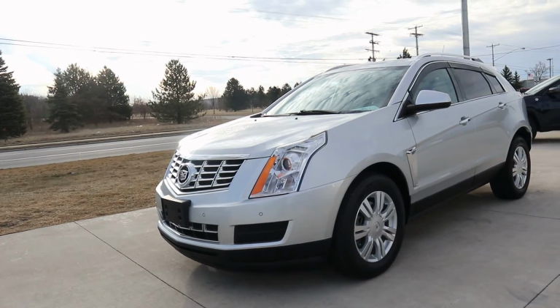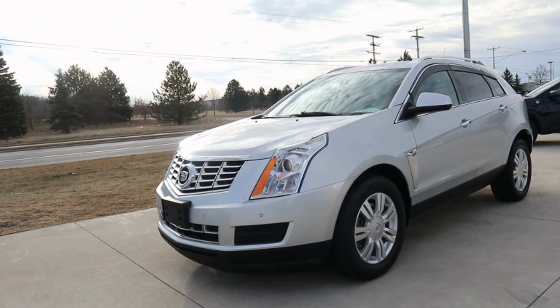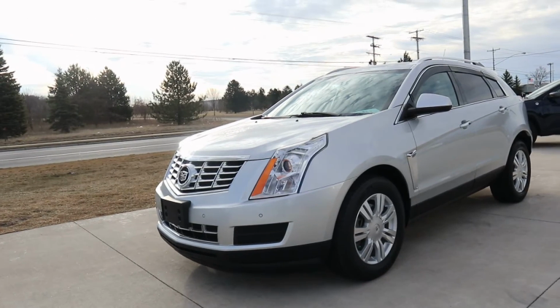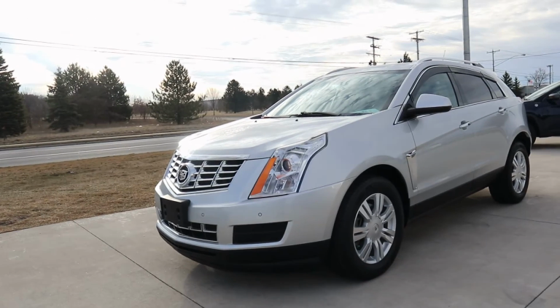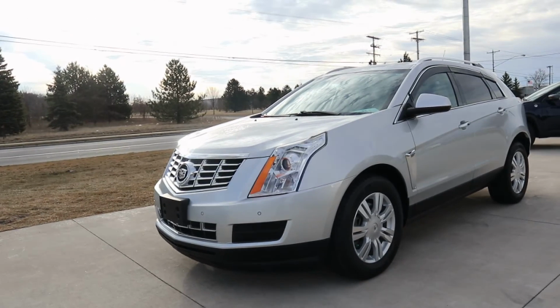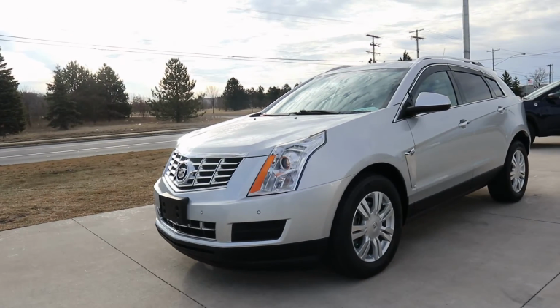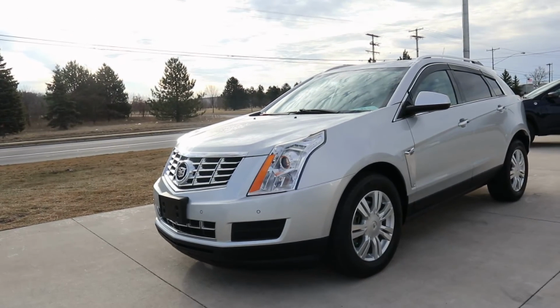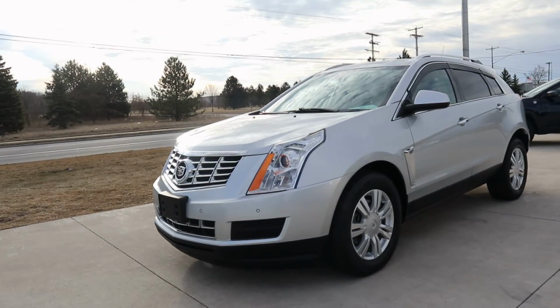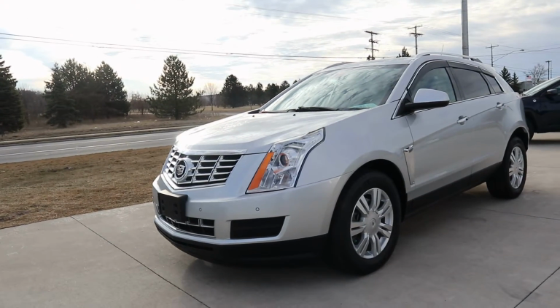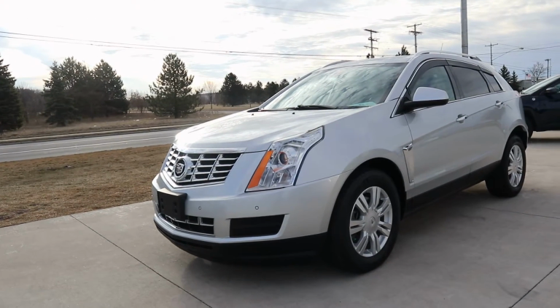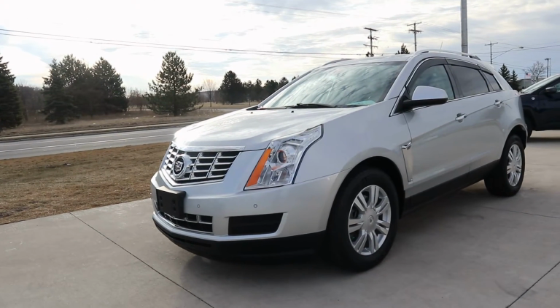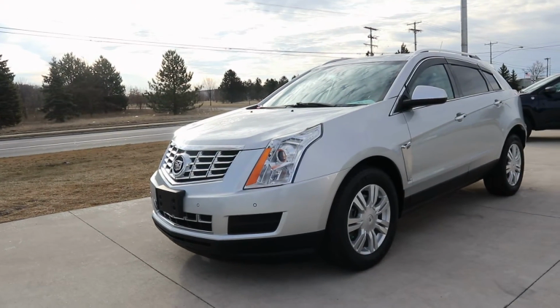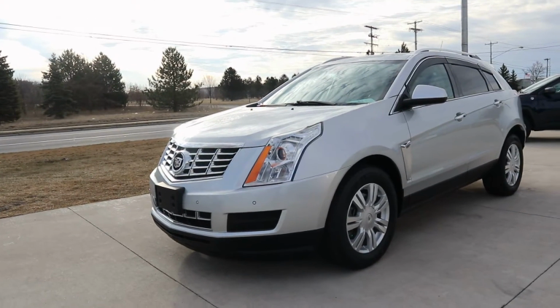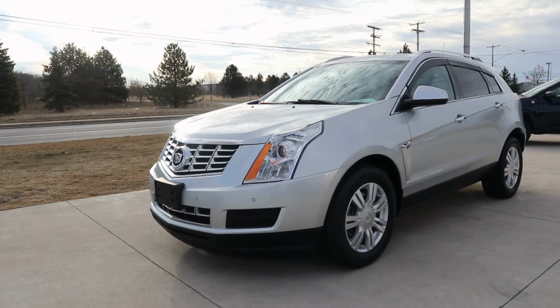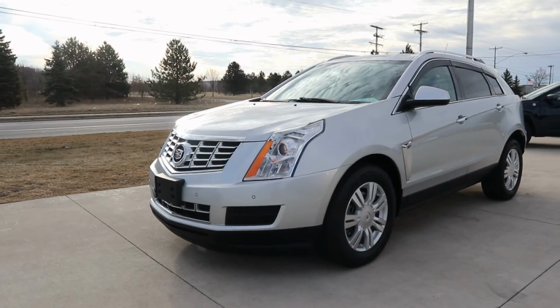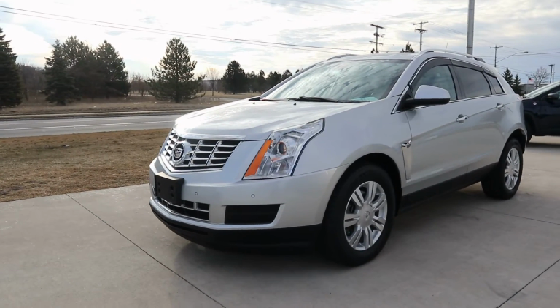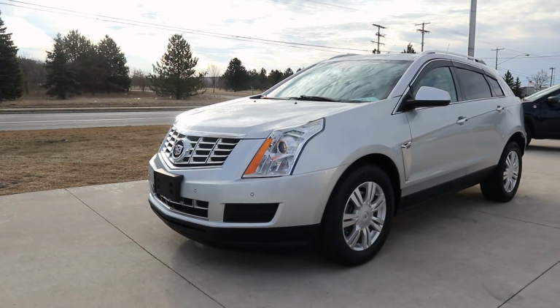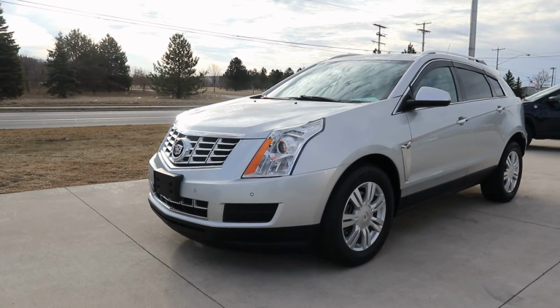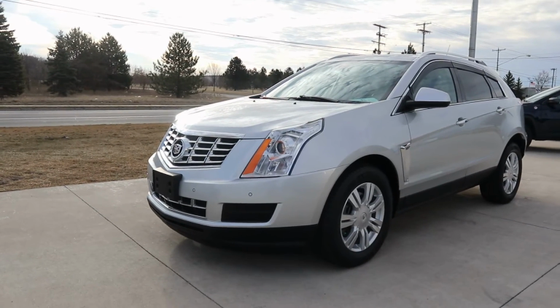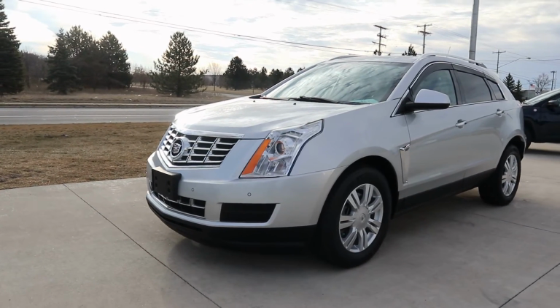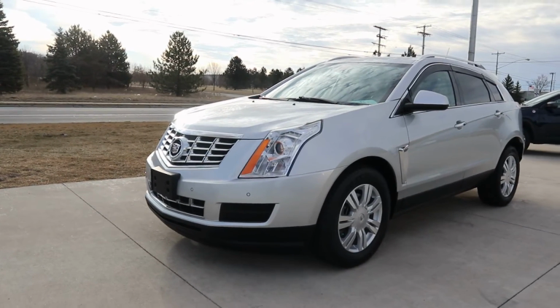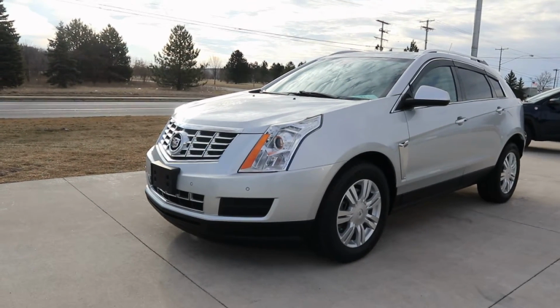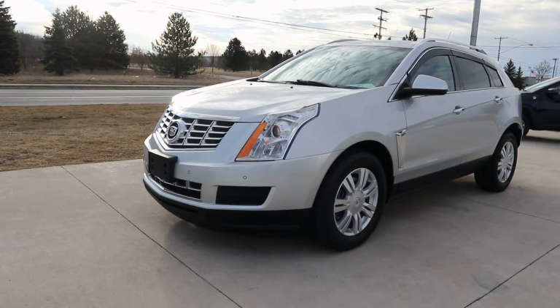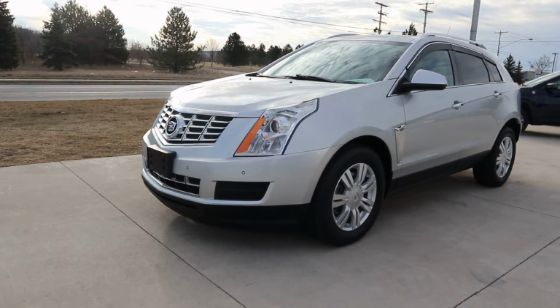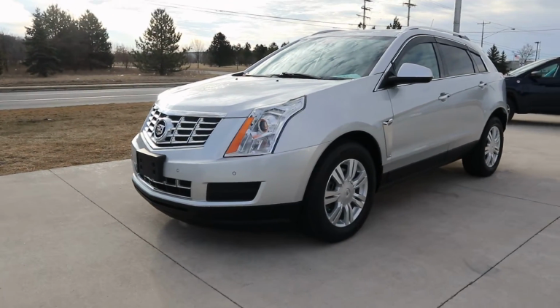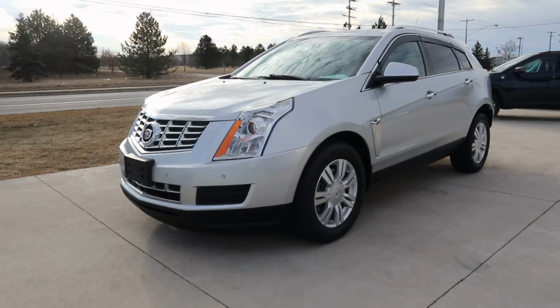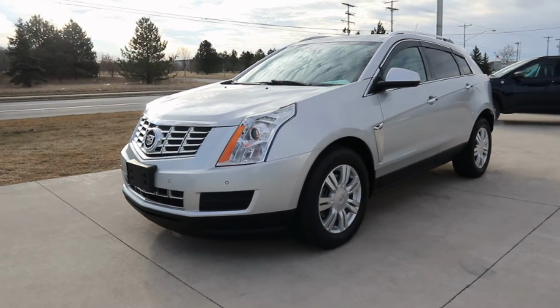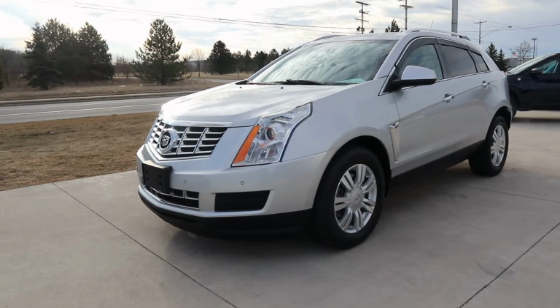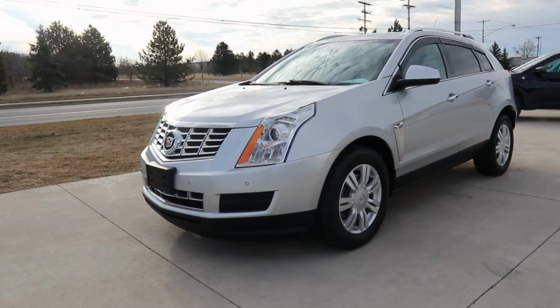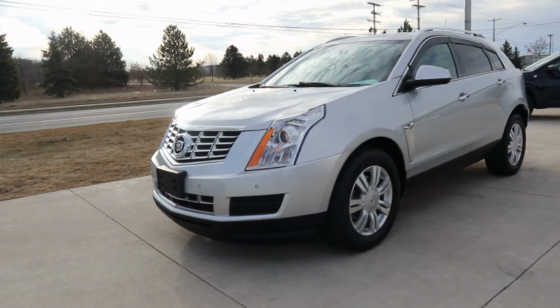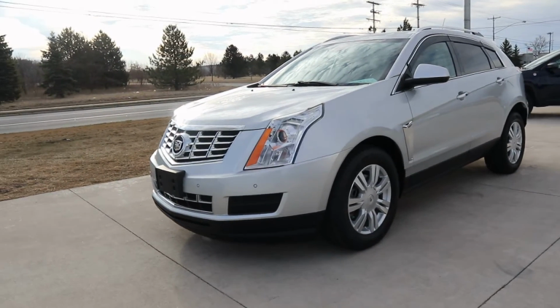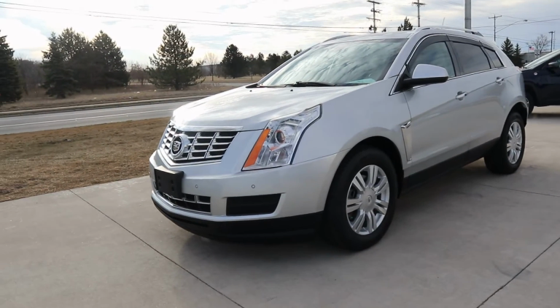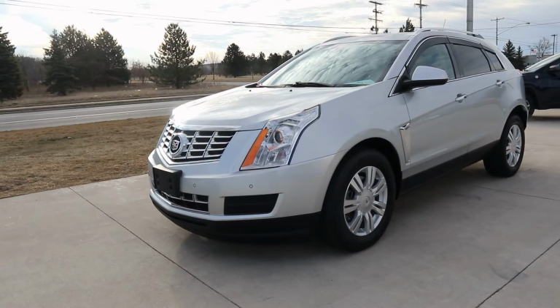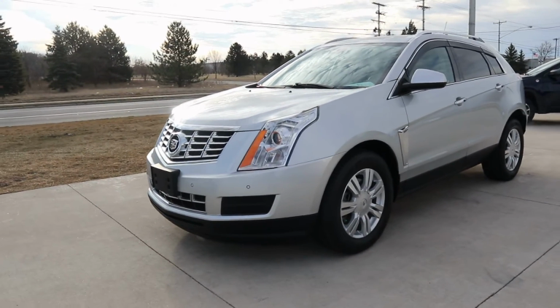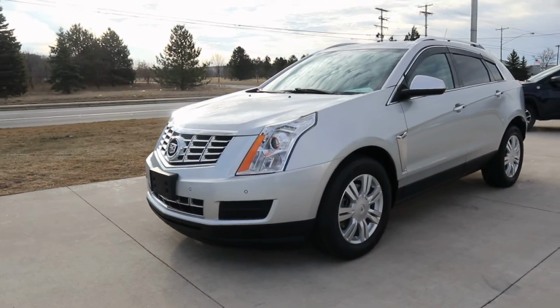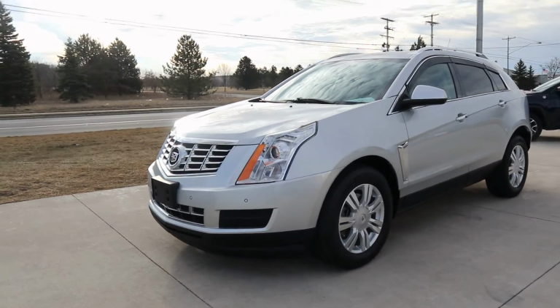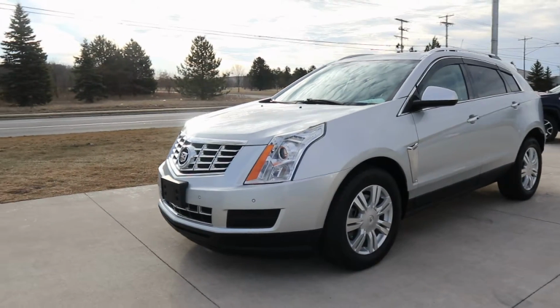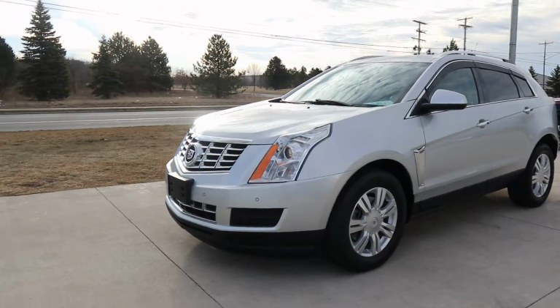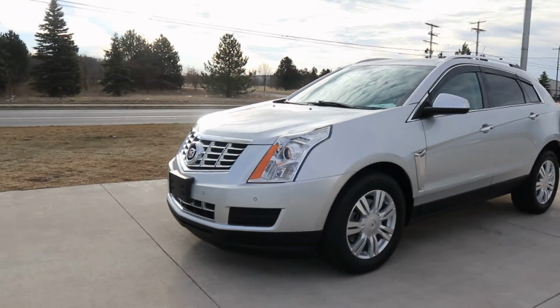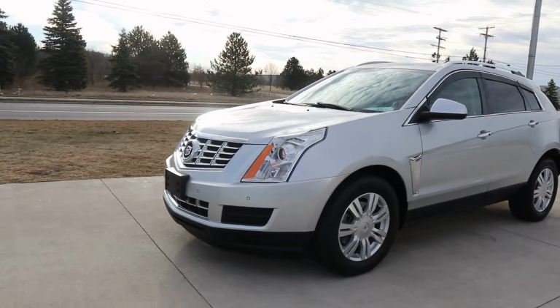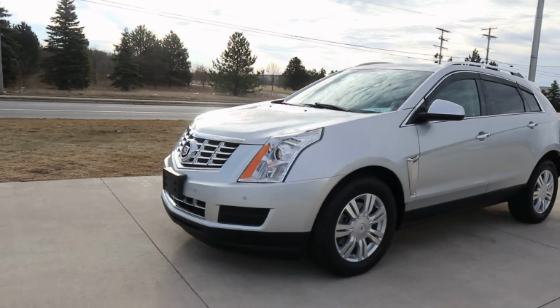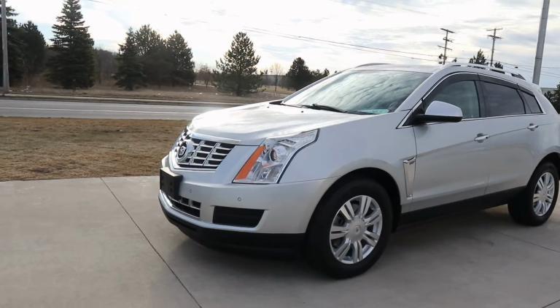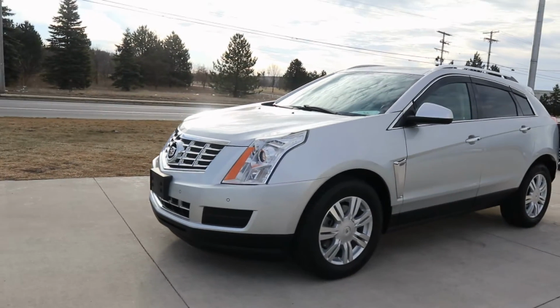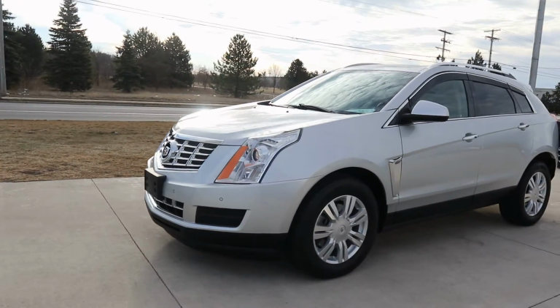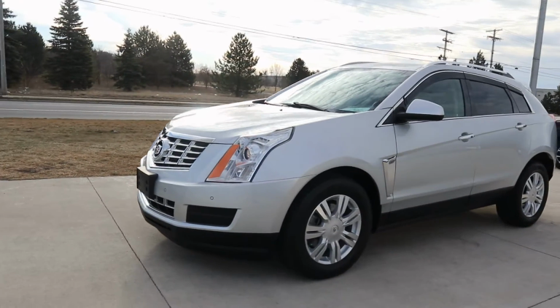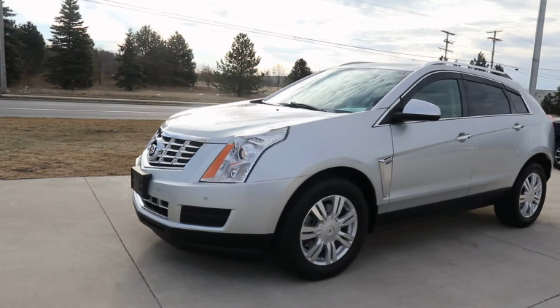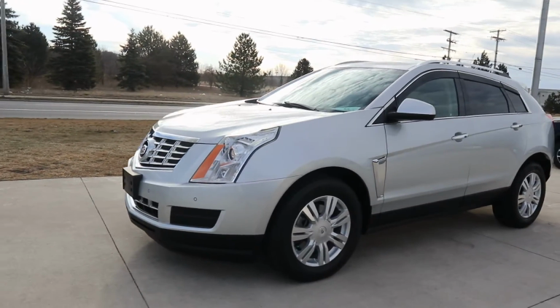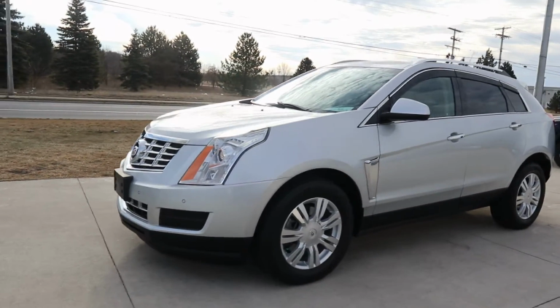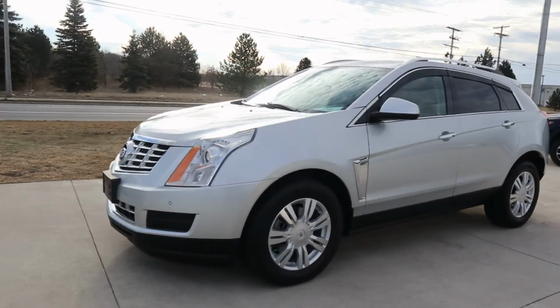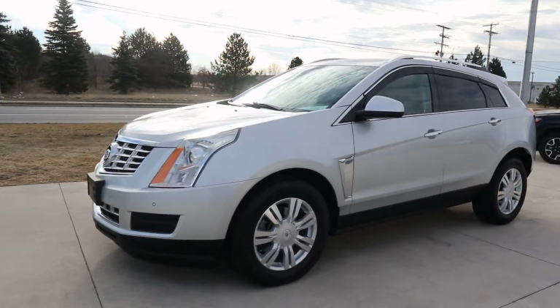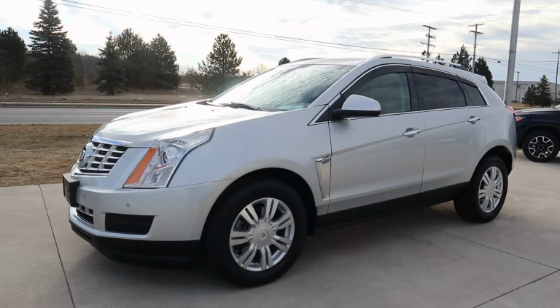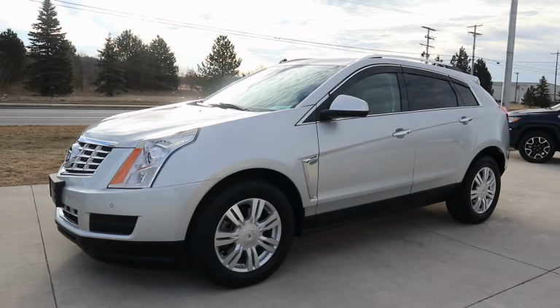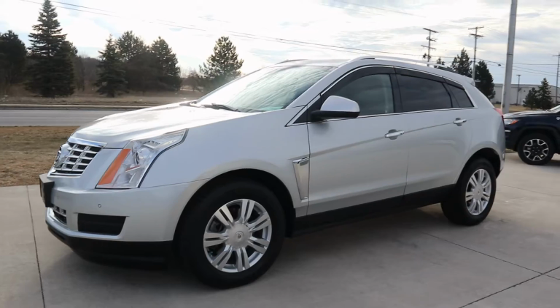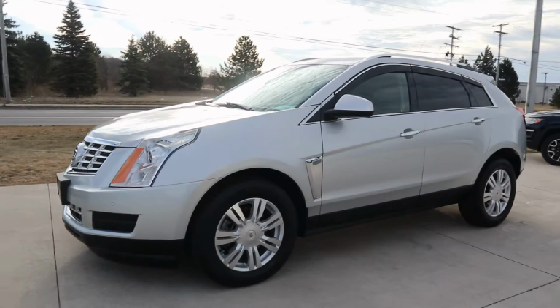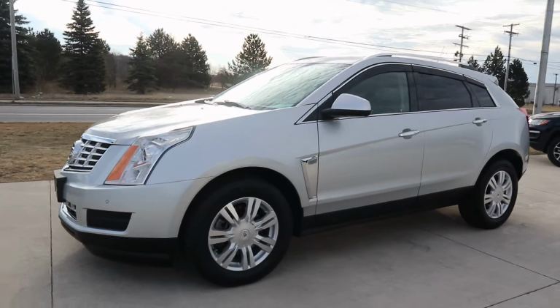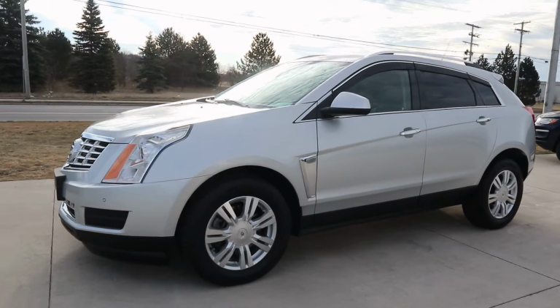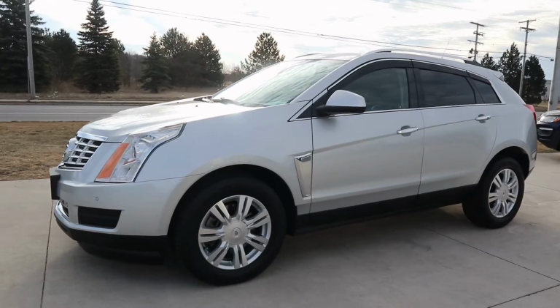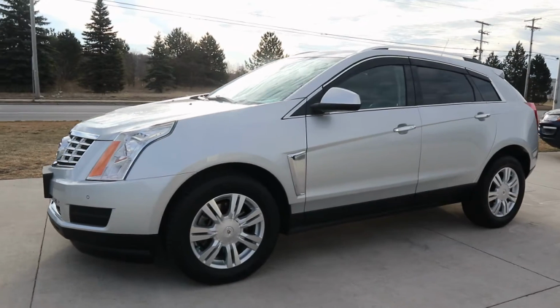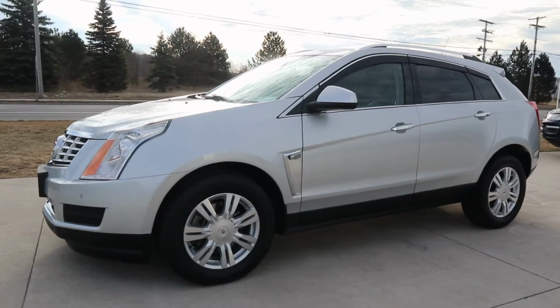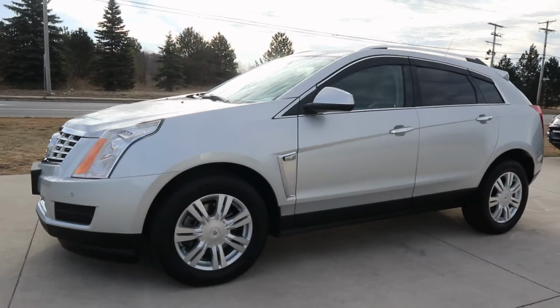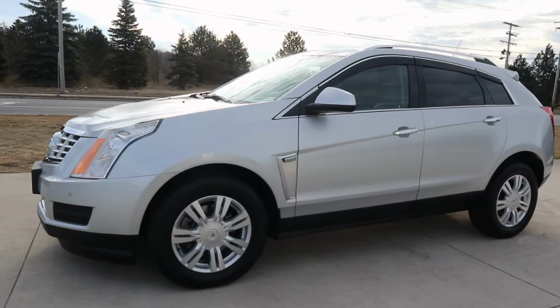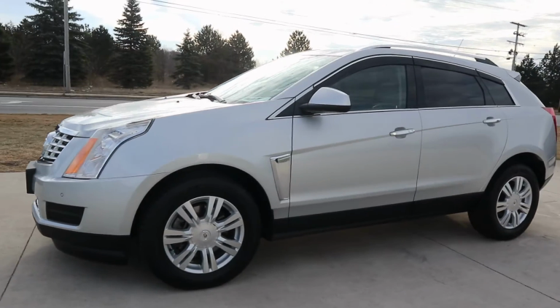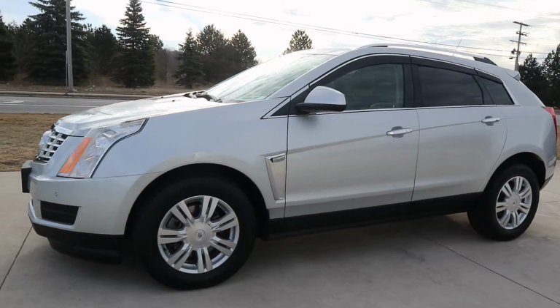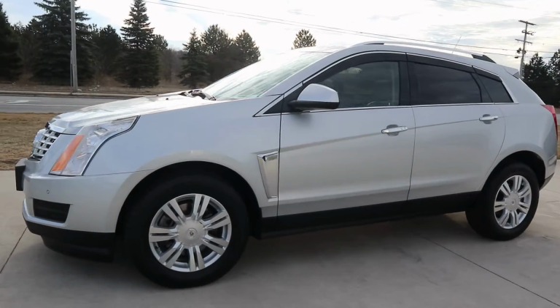Angel here at Terry Henricks Chrysler, going to take you on a quick walk around to this 2016 Cadillac SRX Luxe.